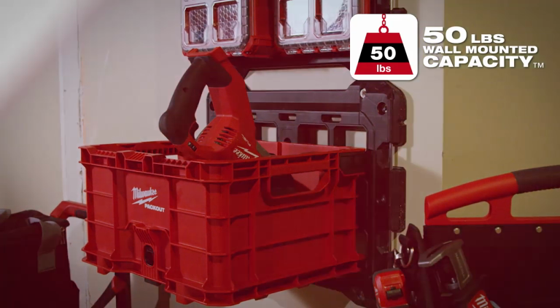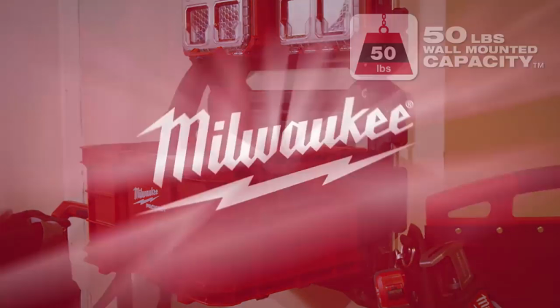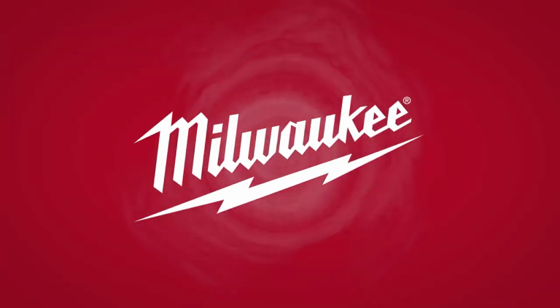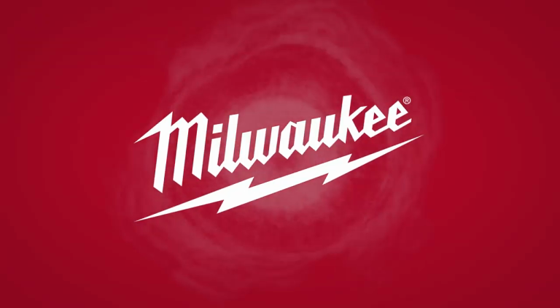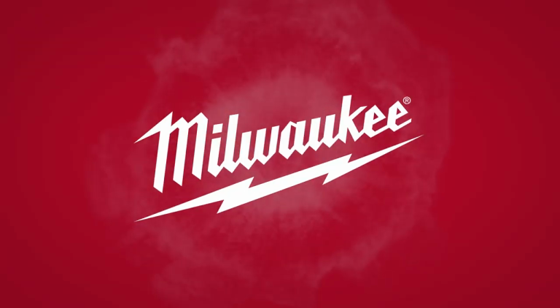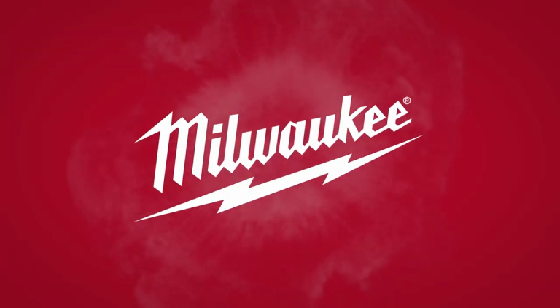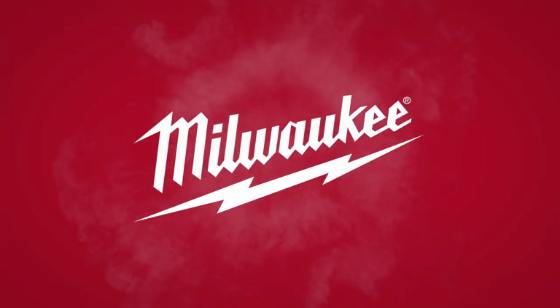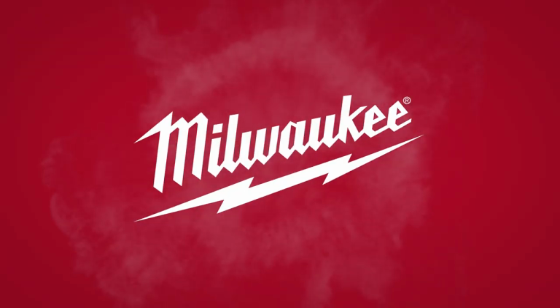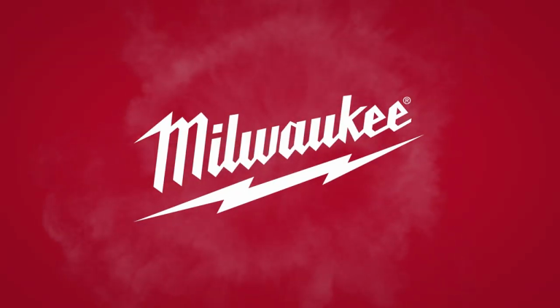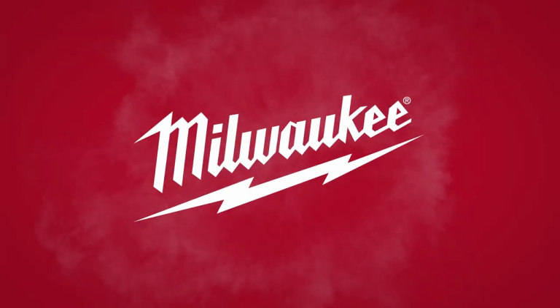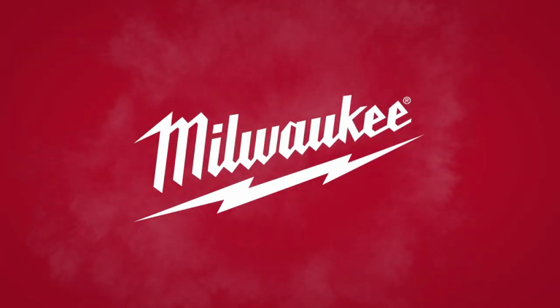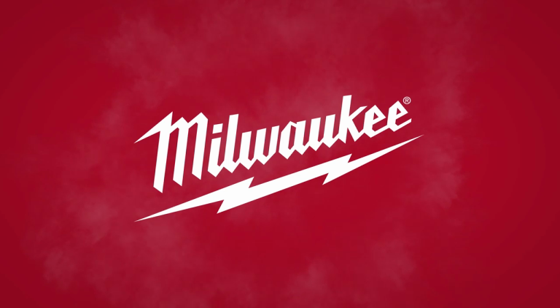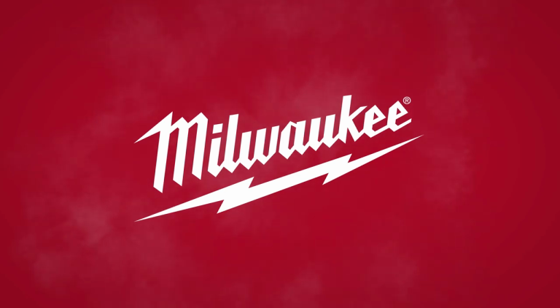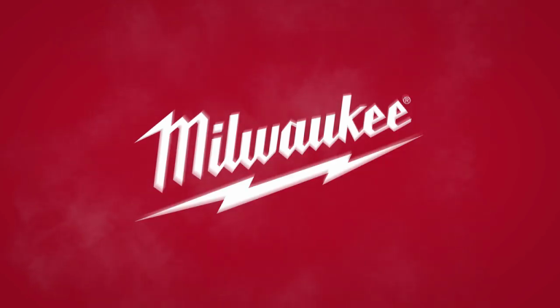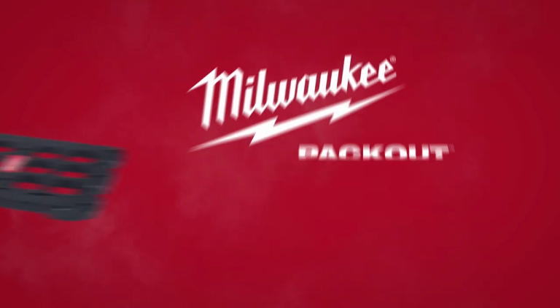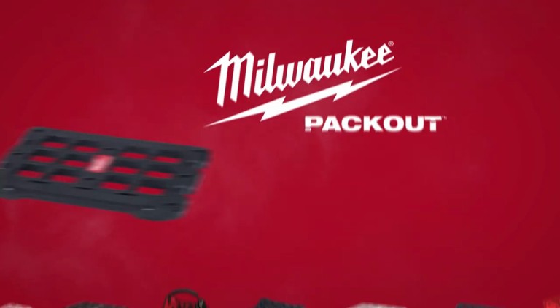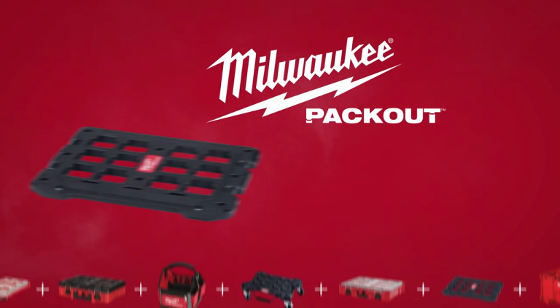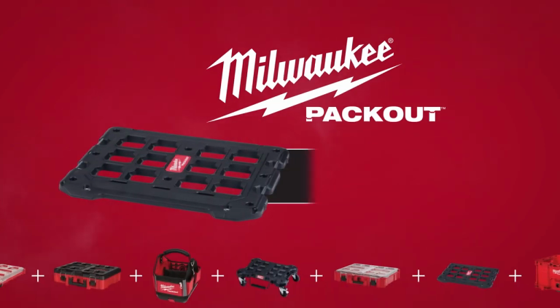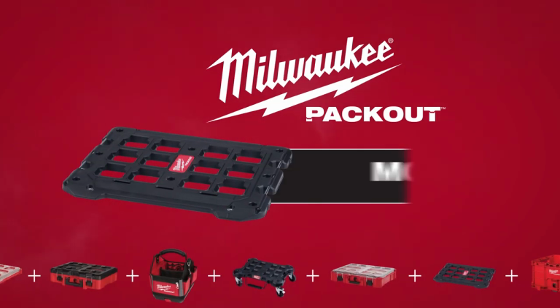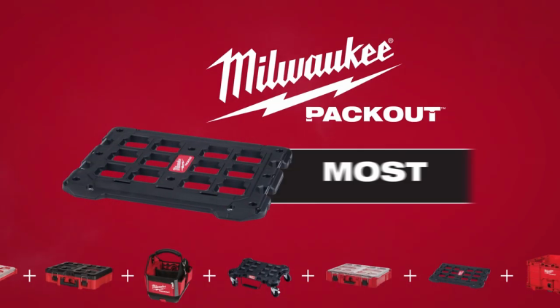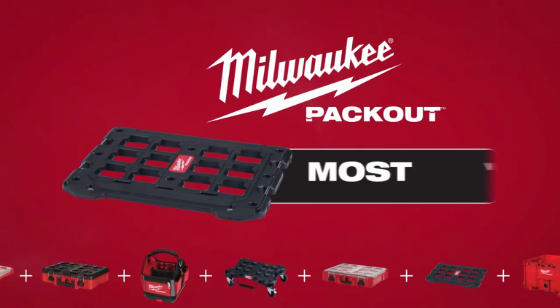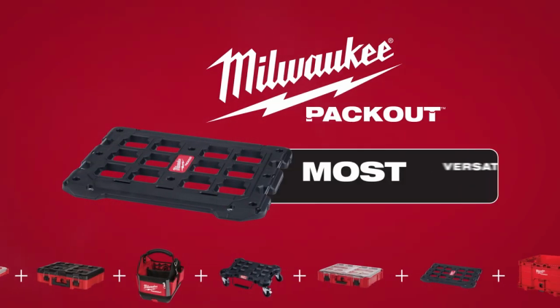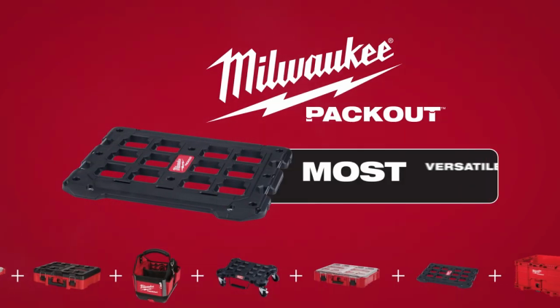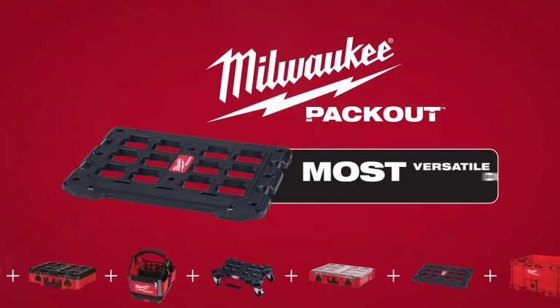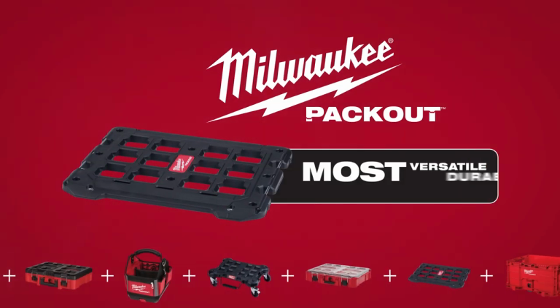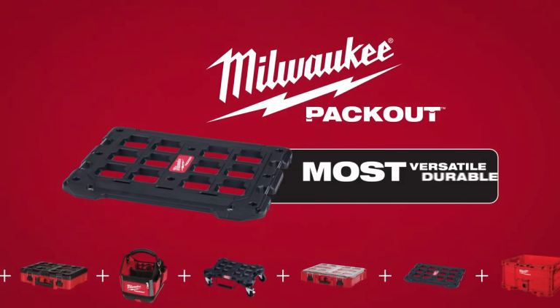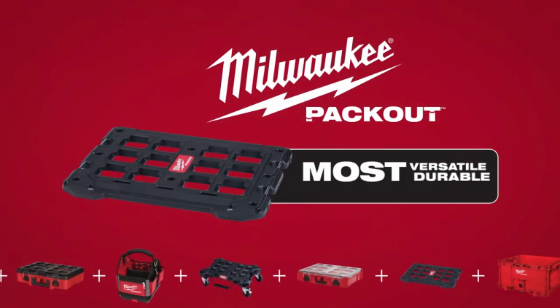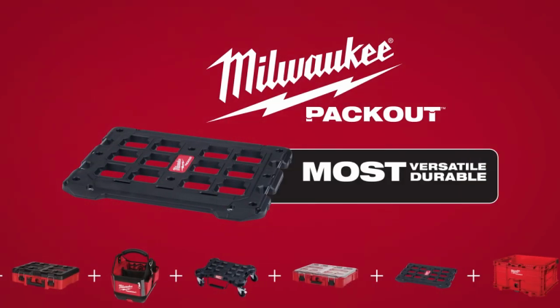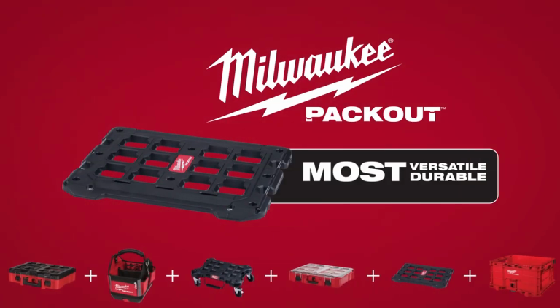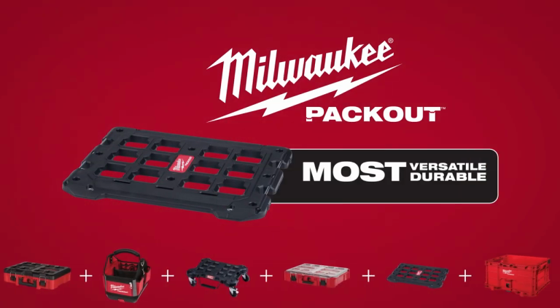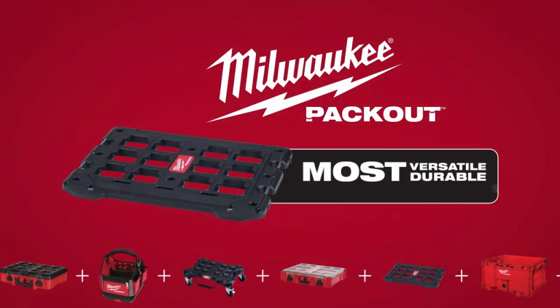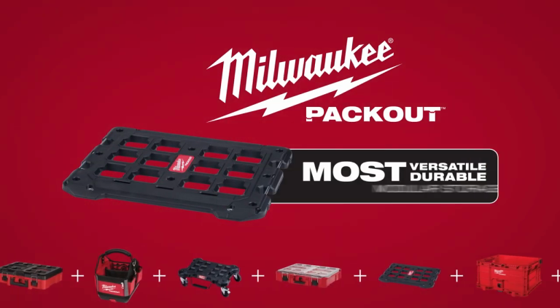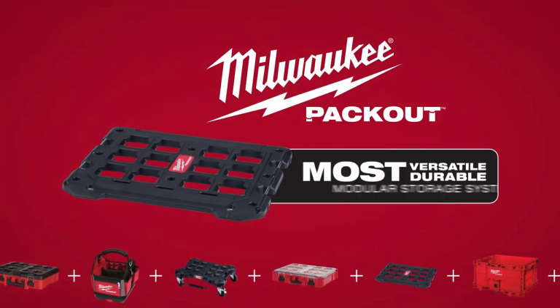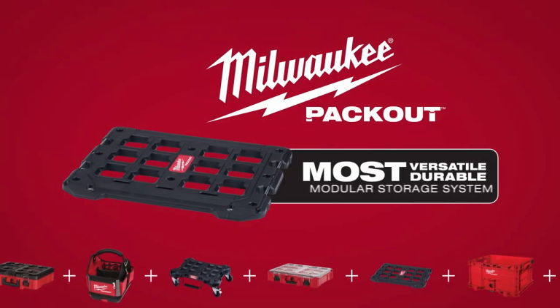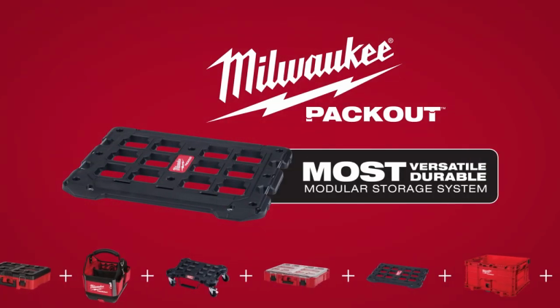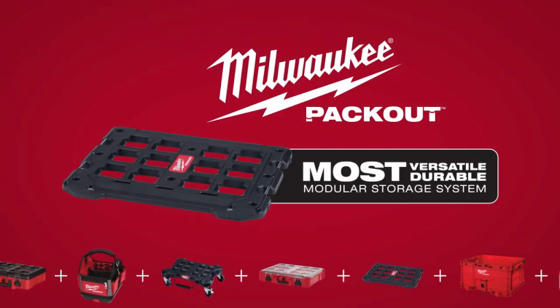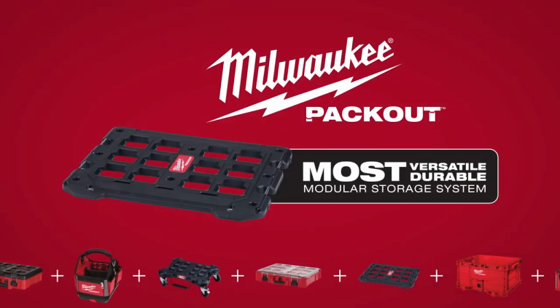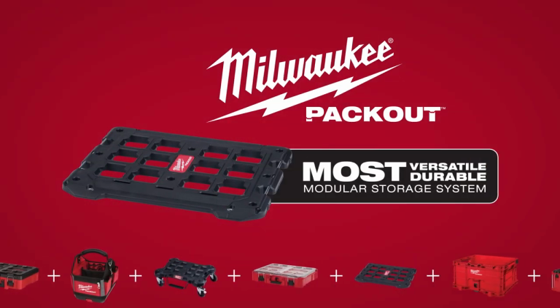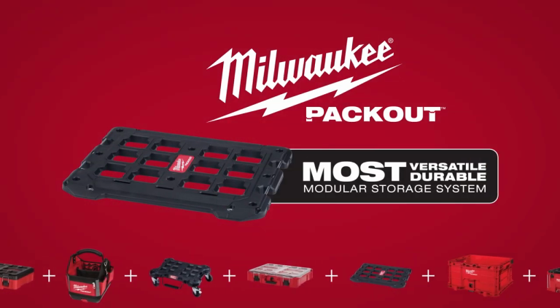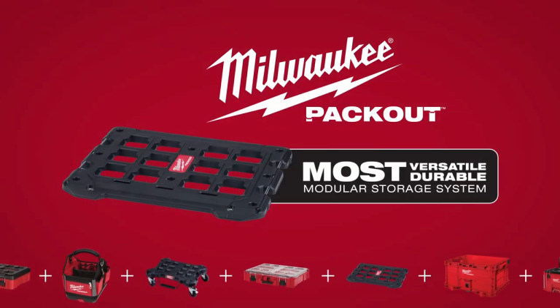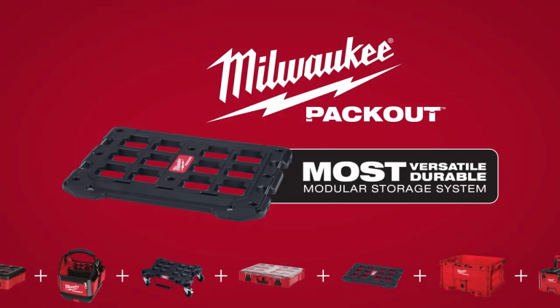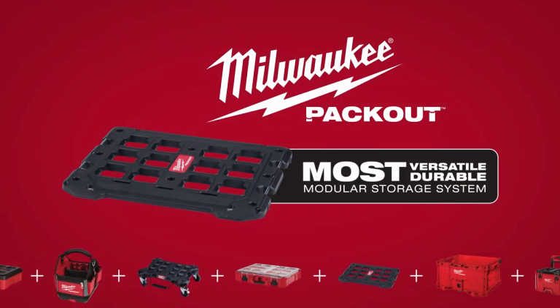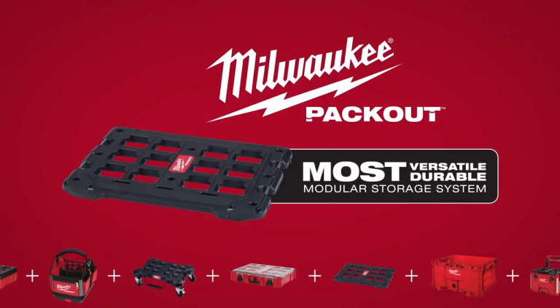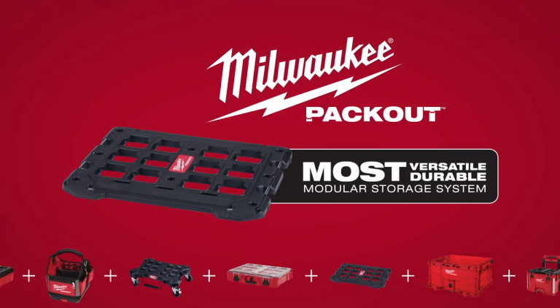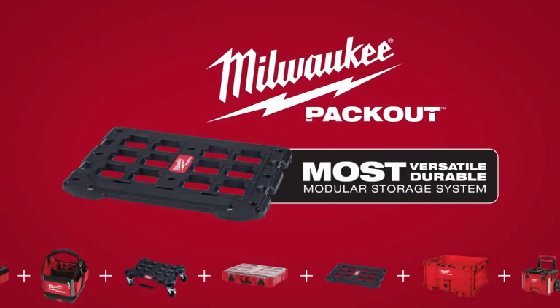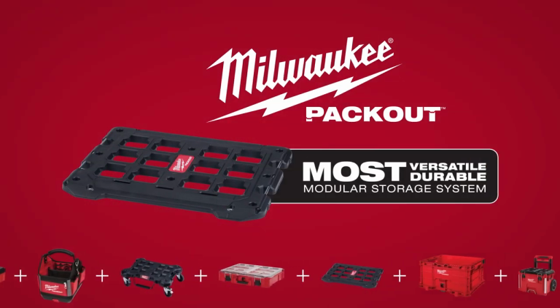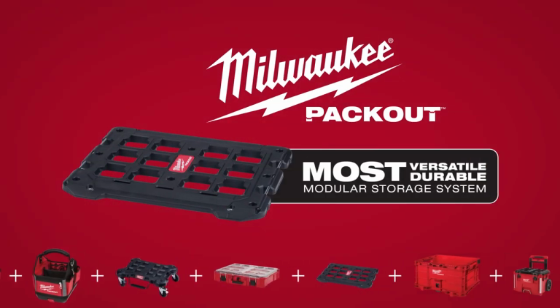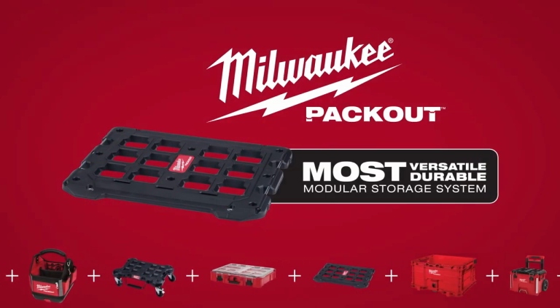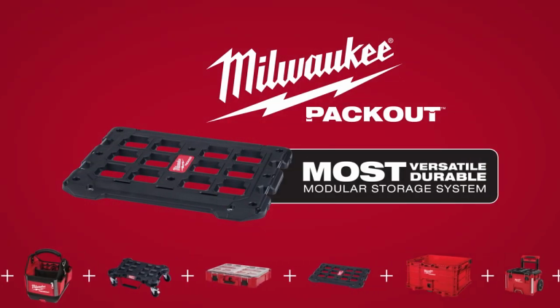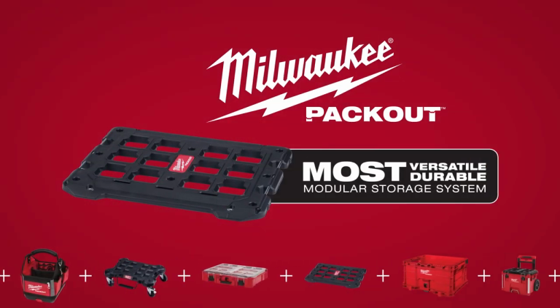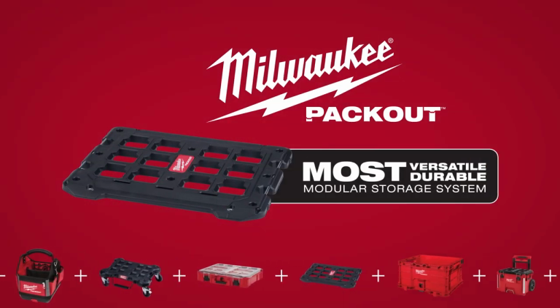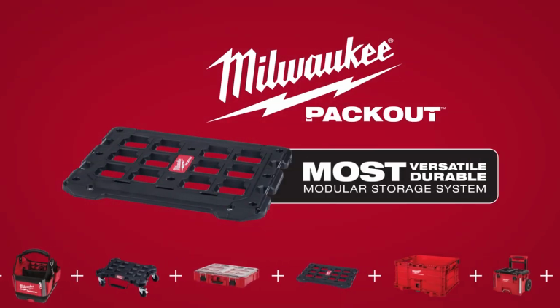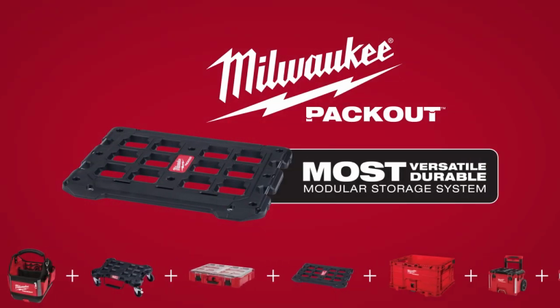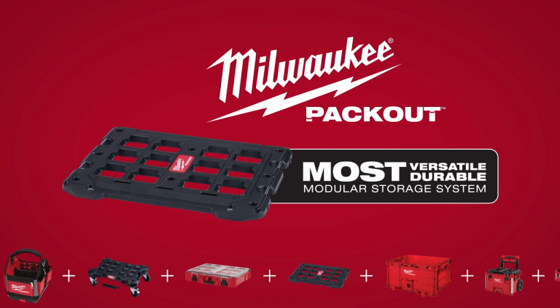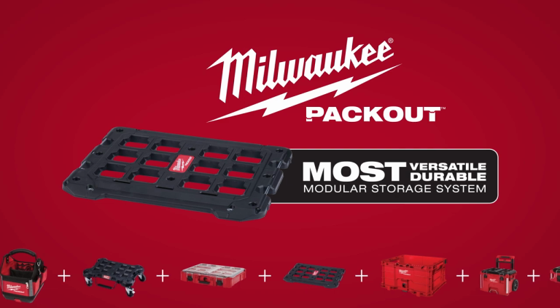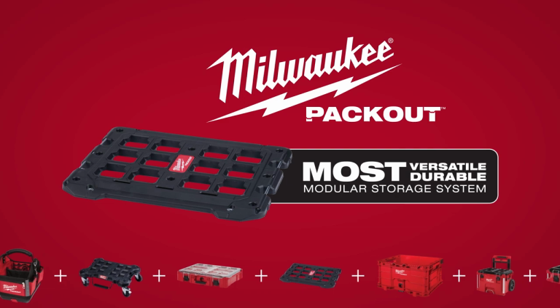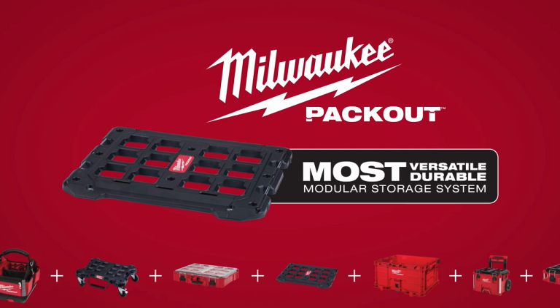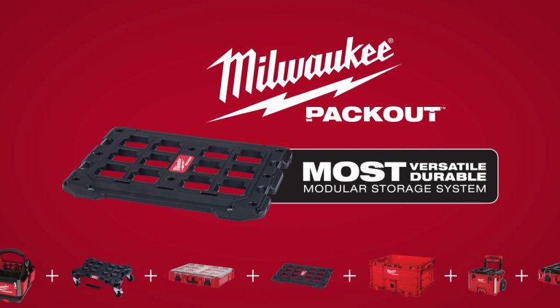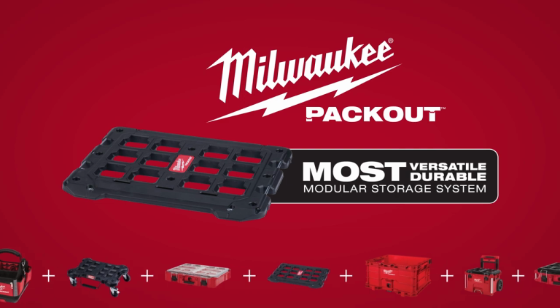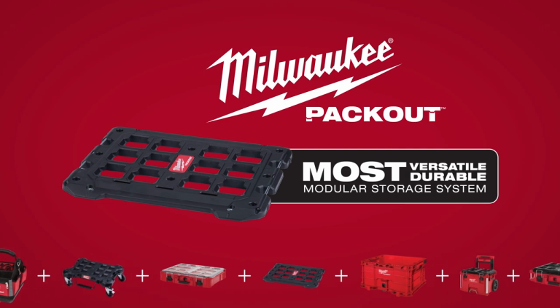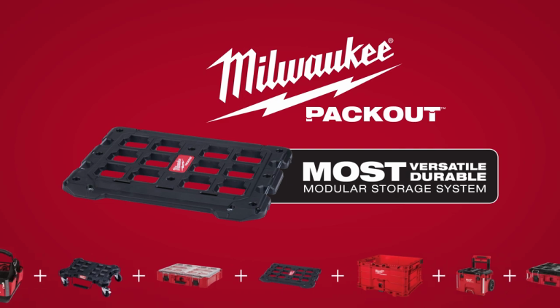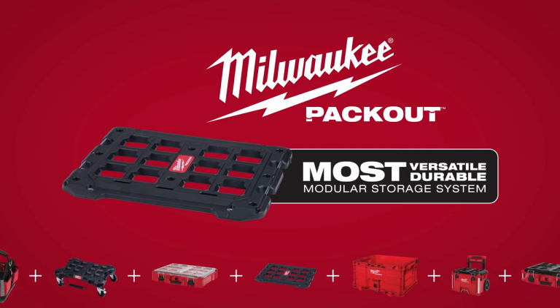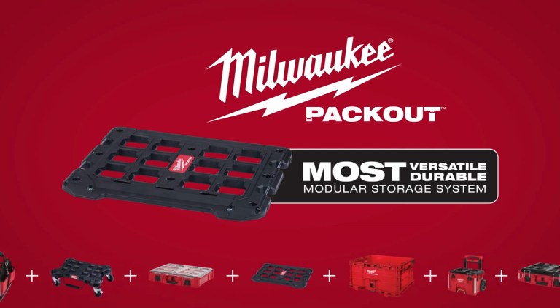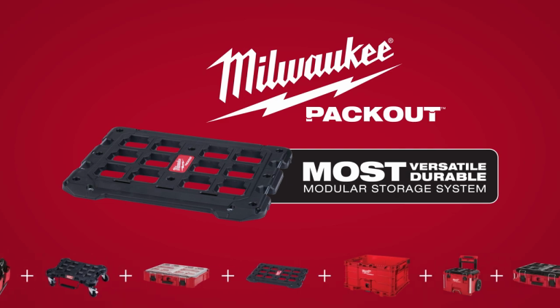The Milwaukee Packout Mounting Plate, part of the industry's most versatile and durable modular storage system.